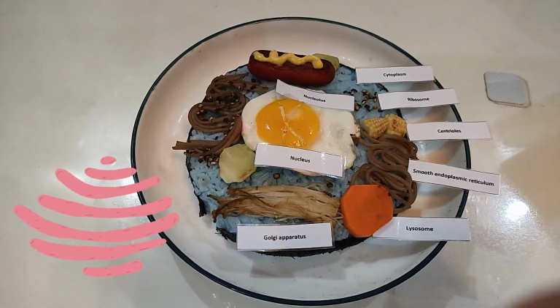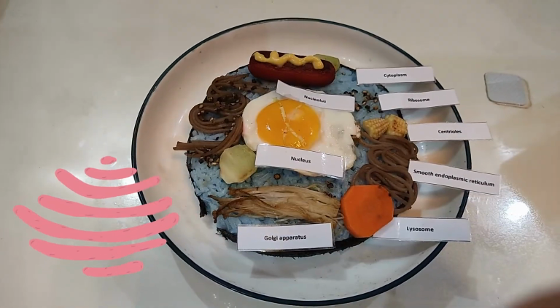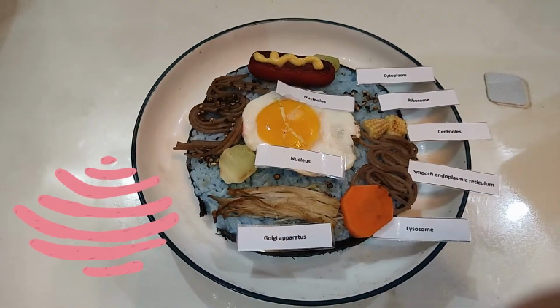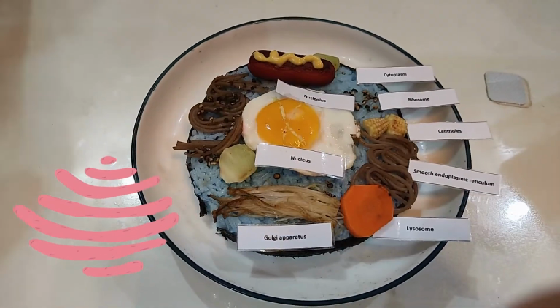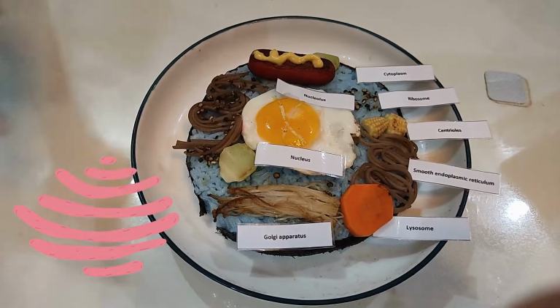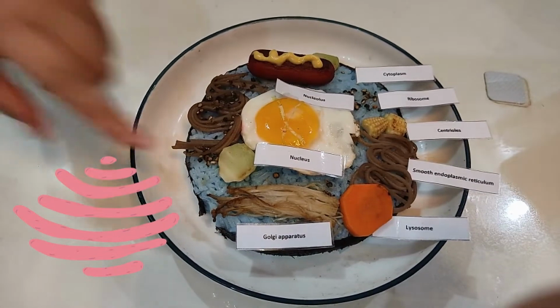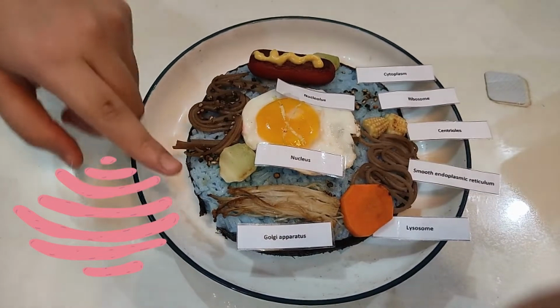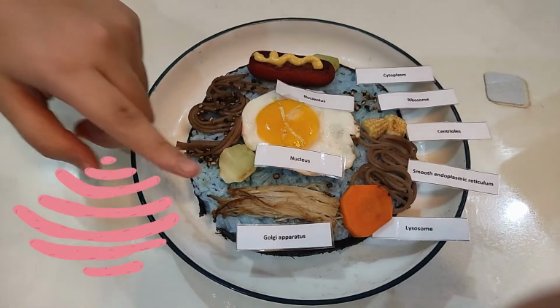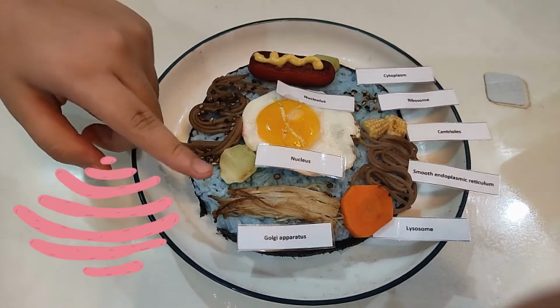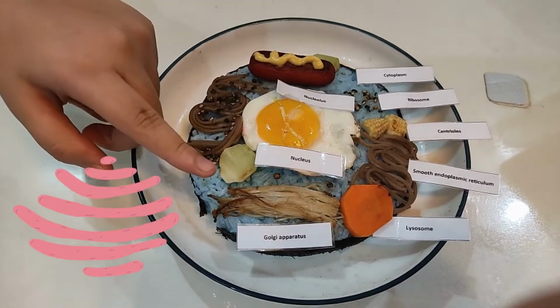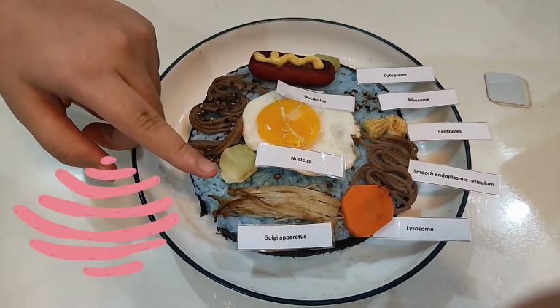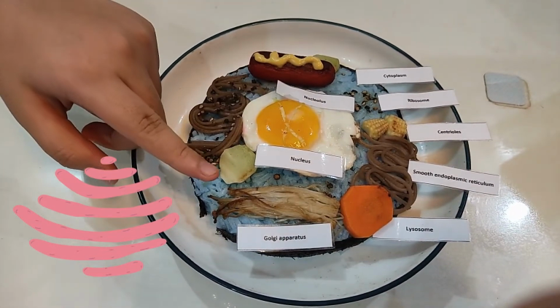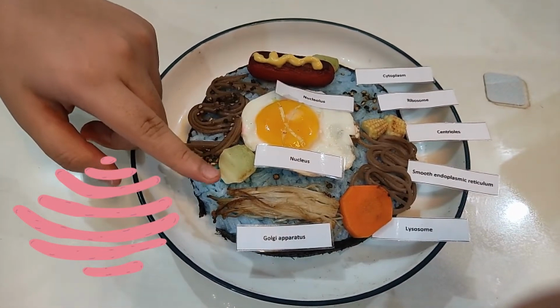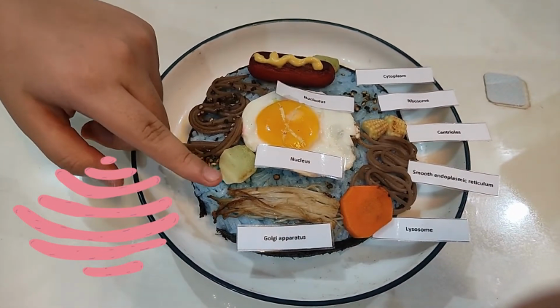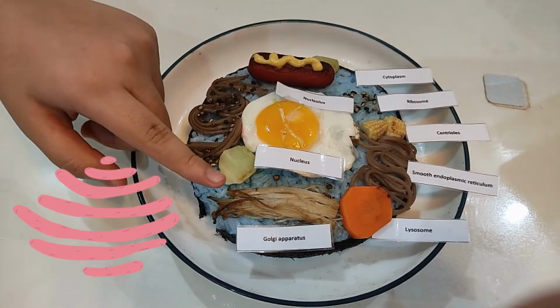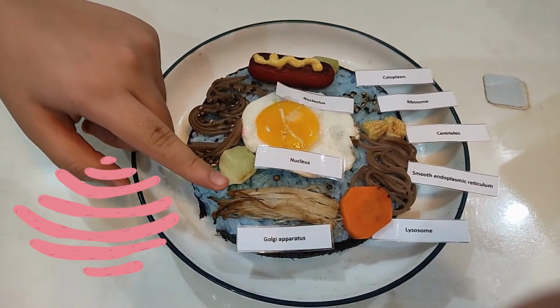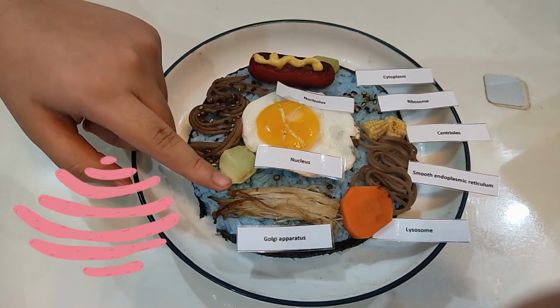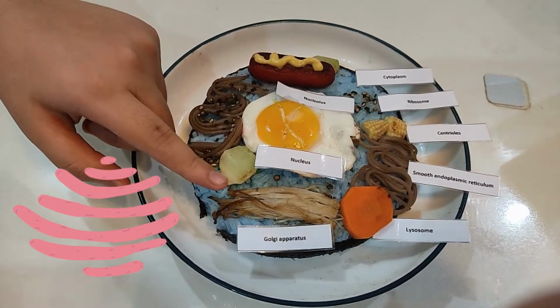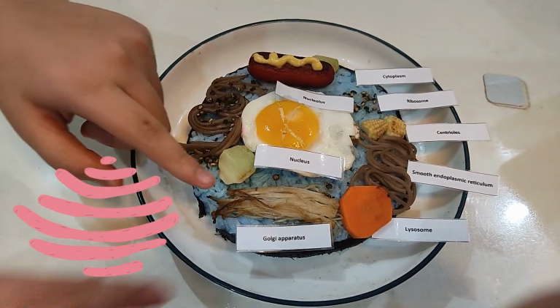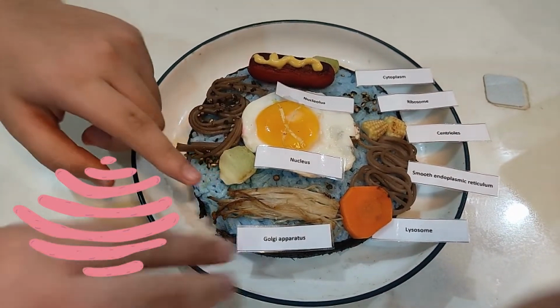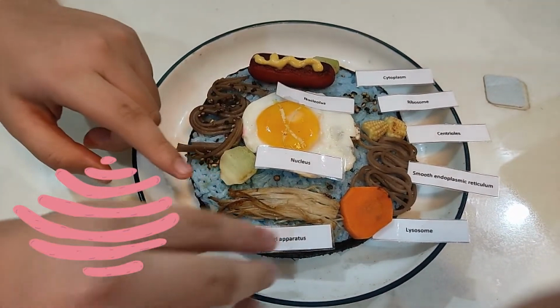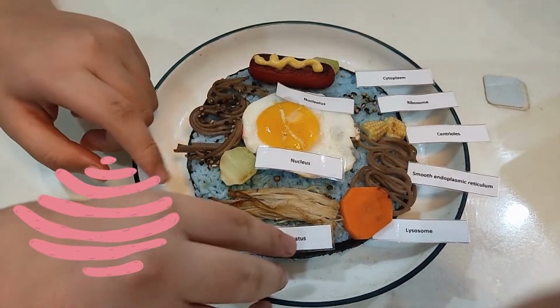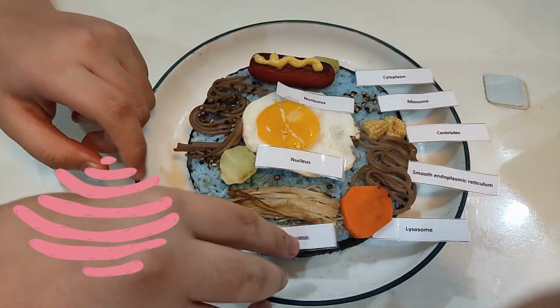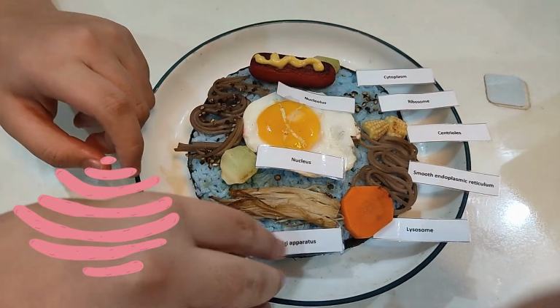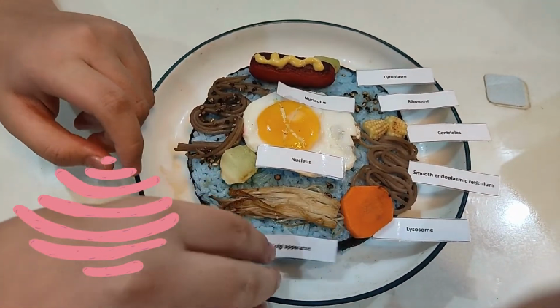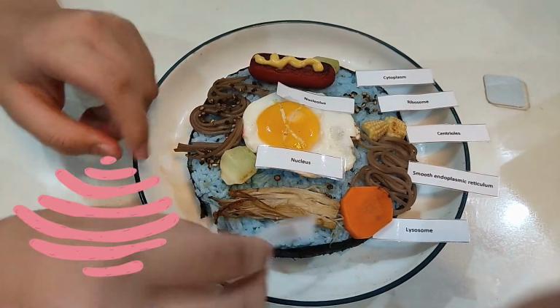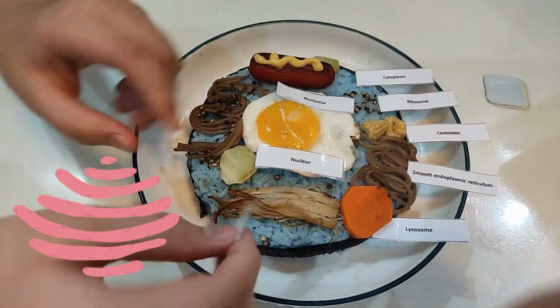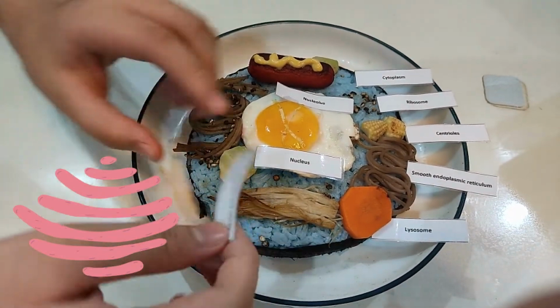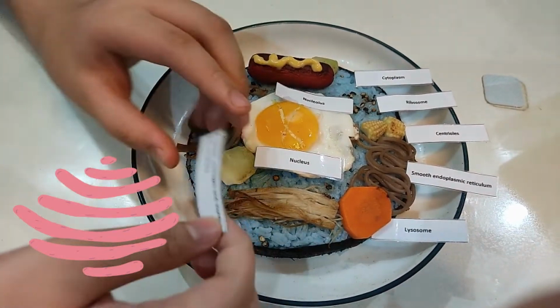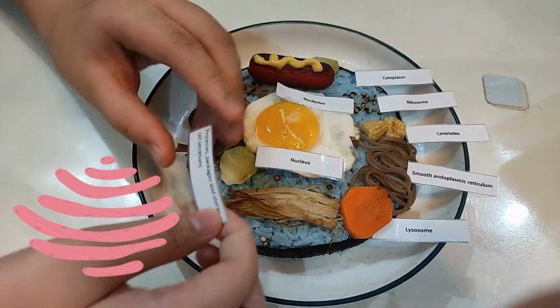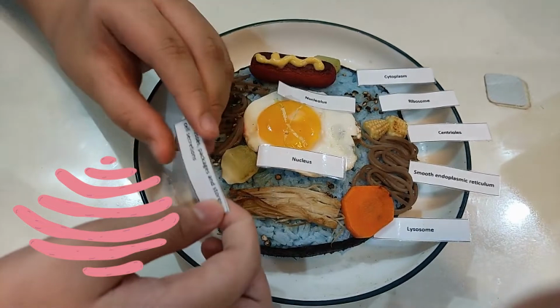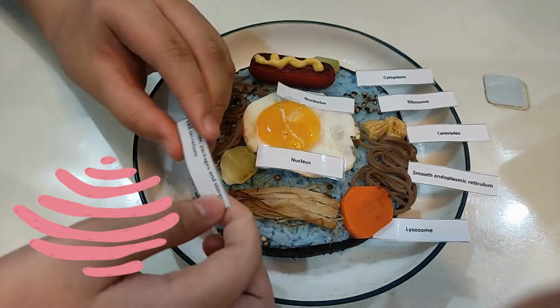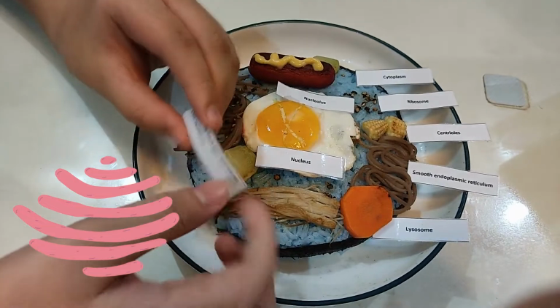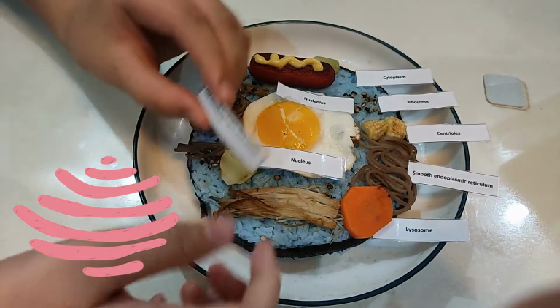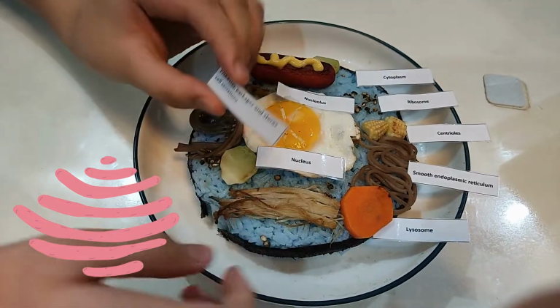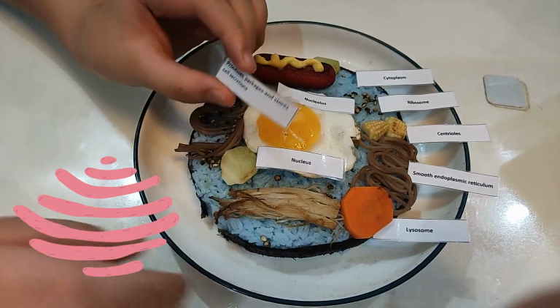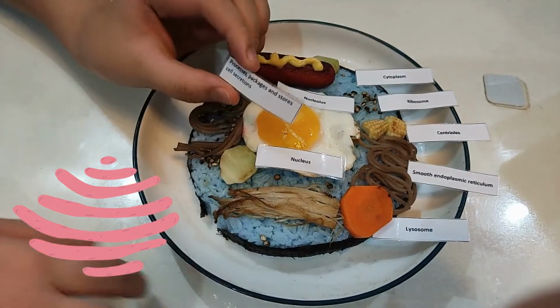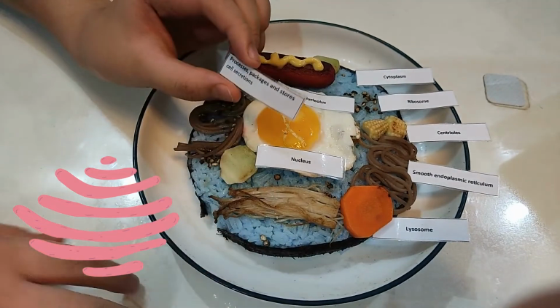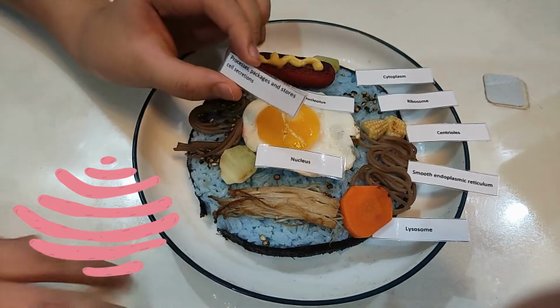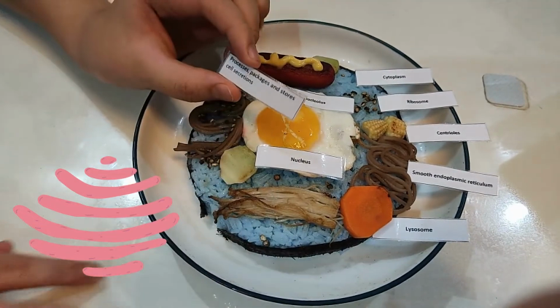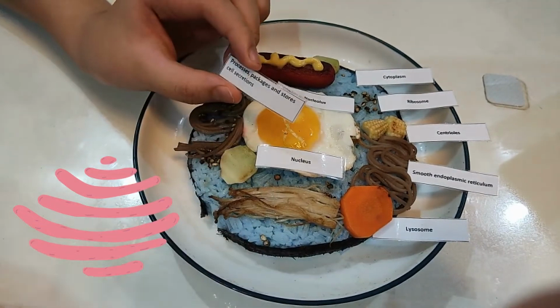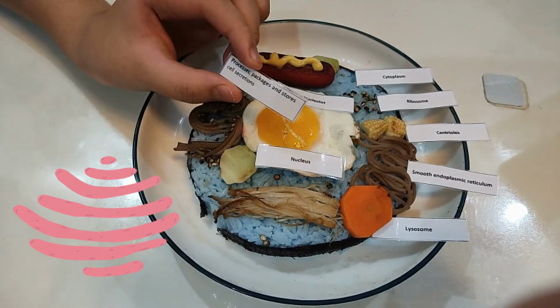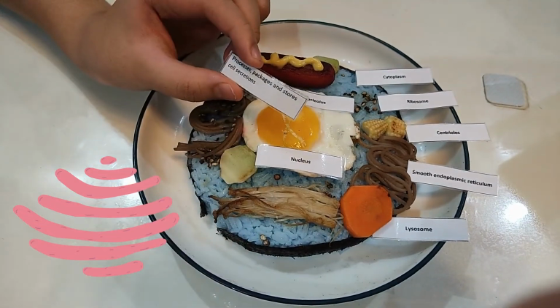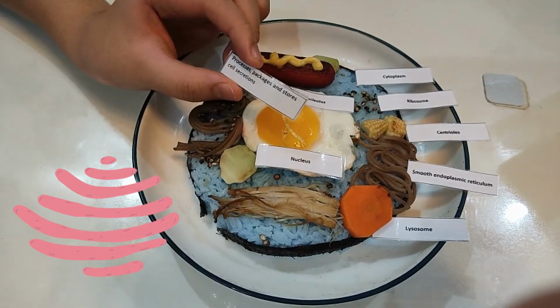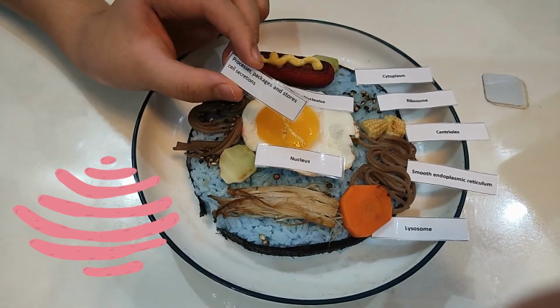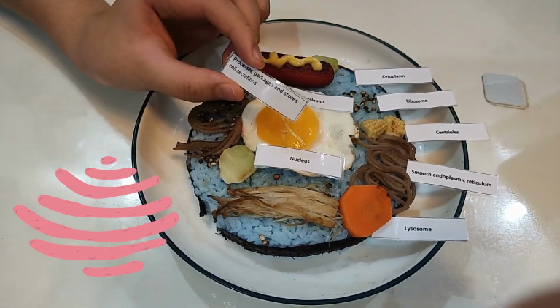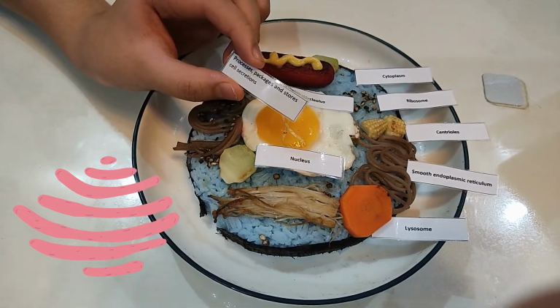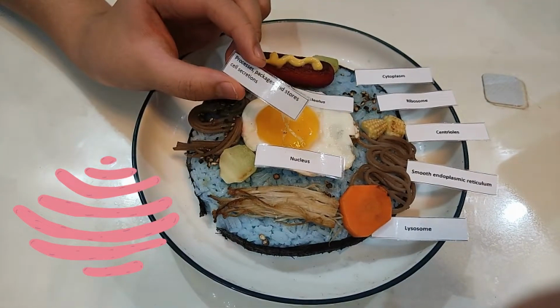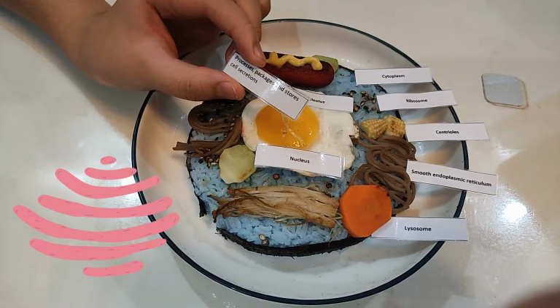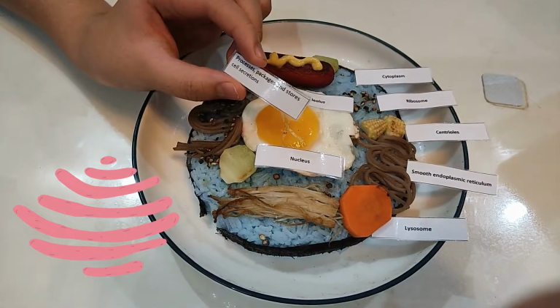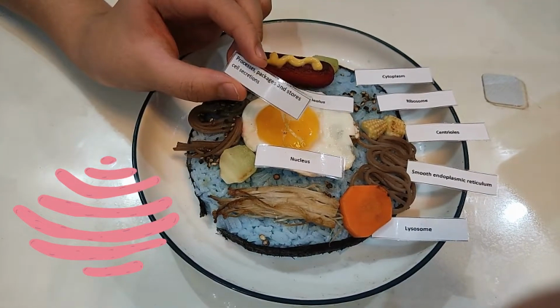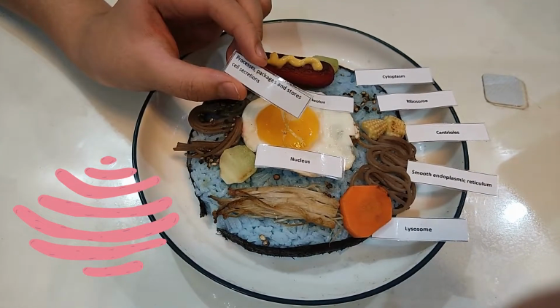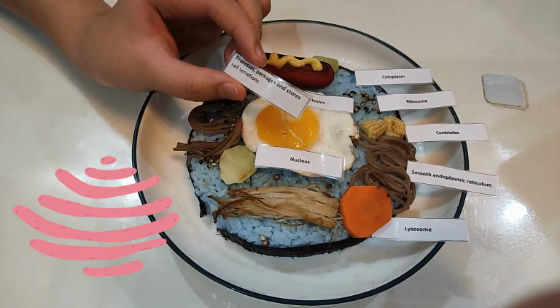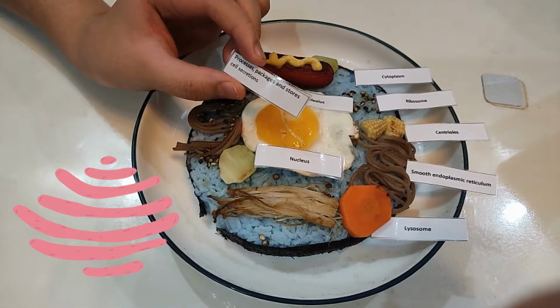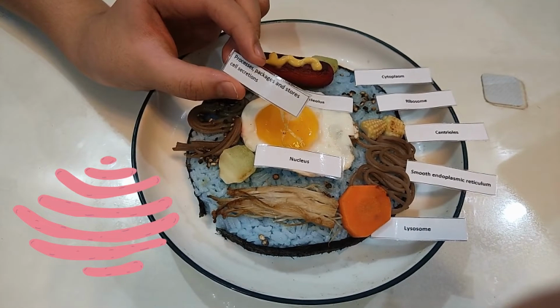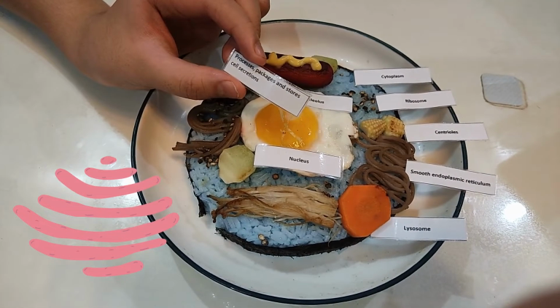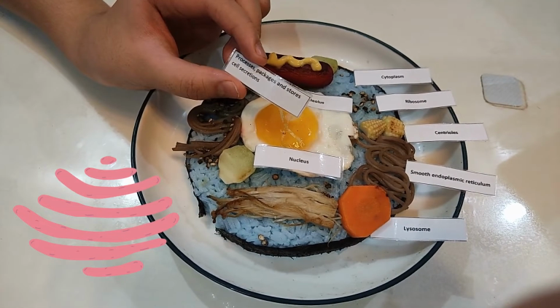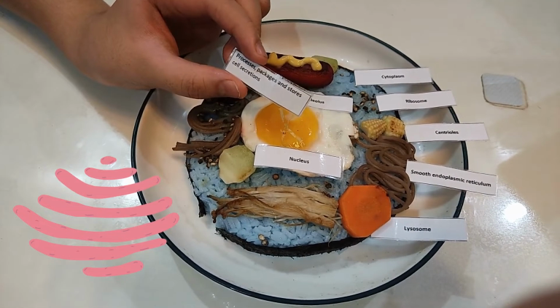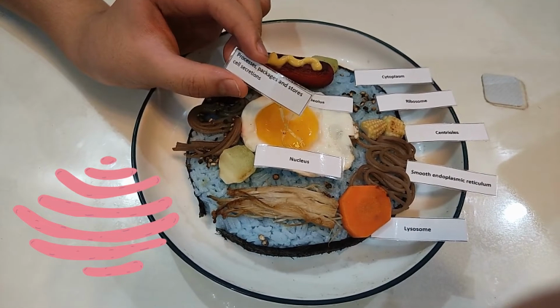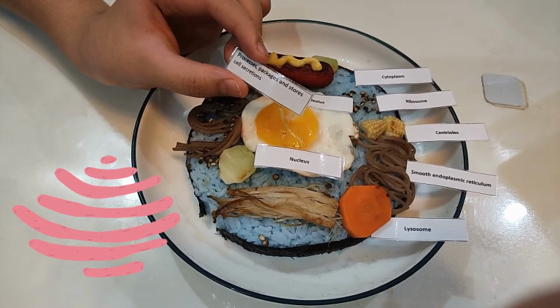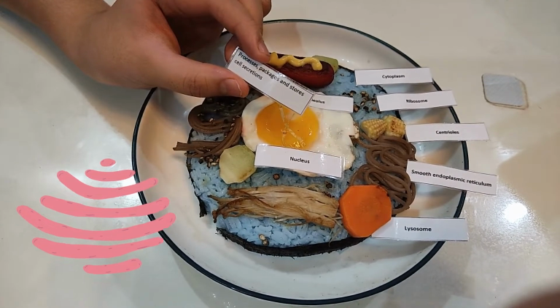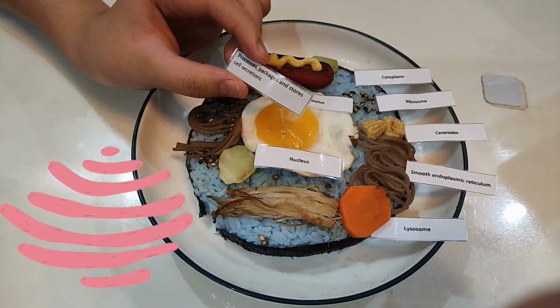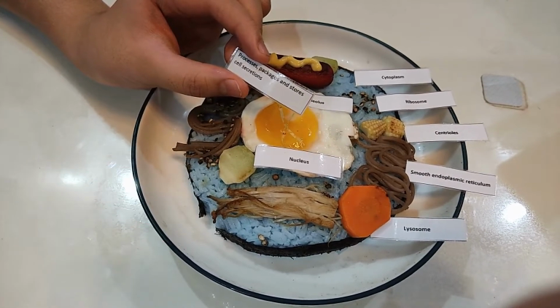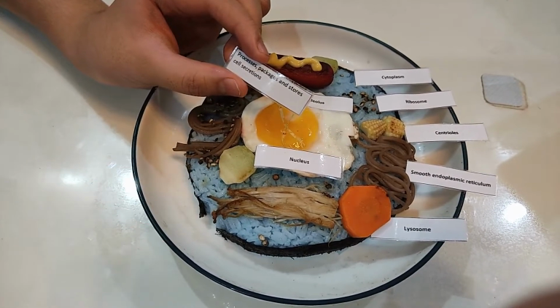This is the Golgi apparatus. It processes, packages, and stores cell secretions.